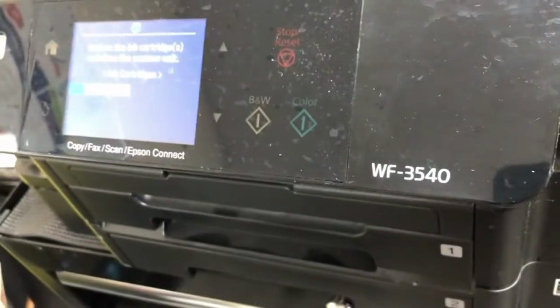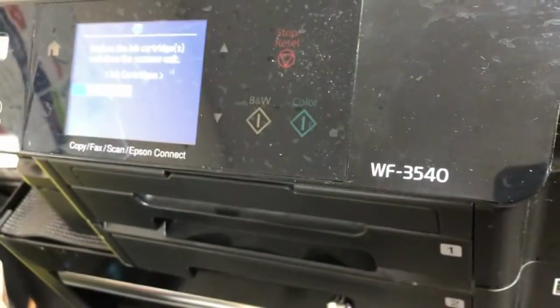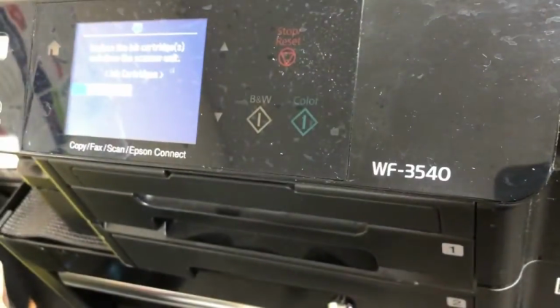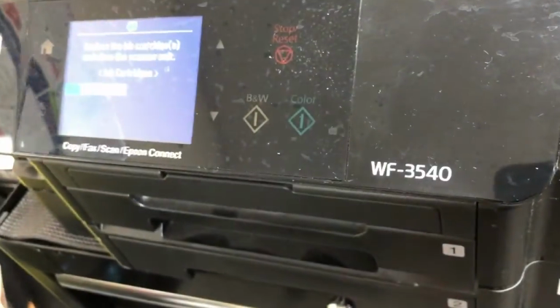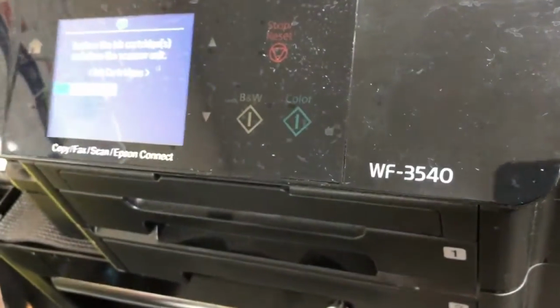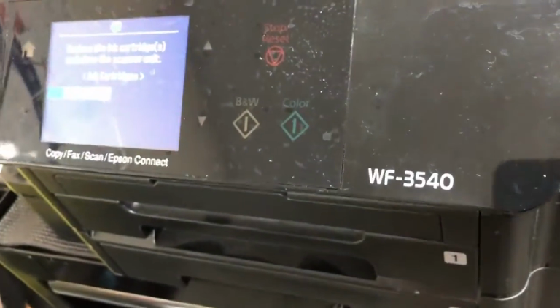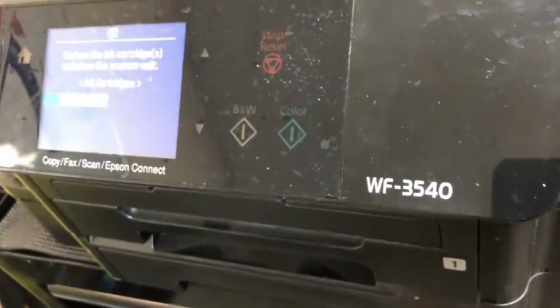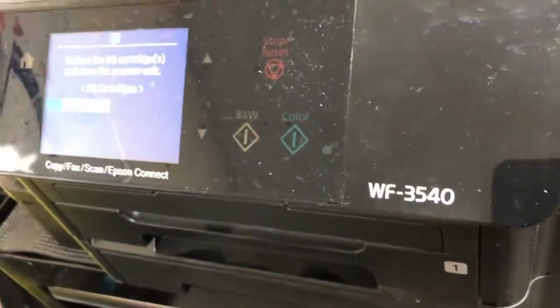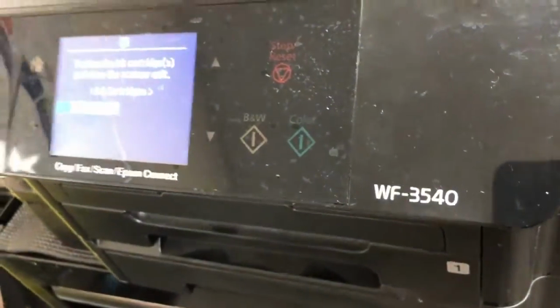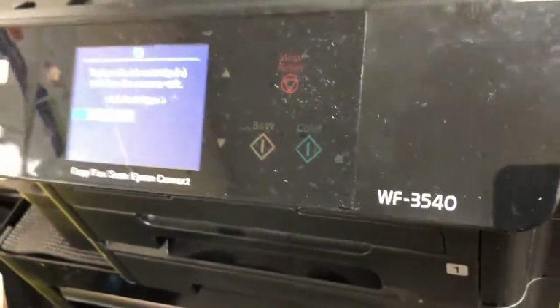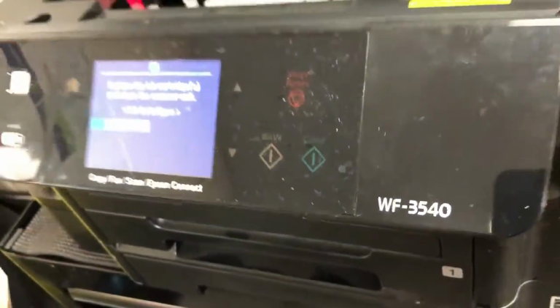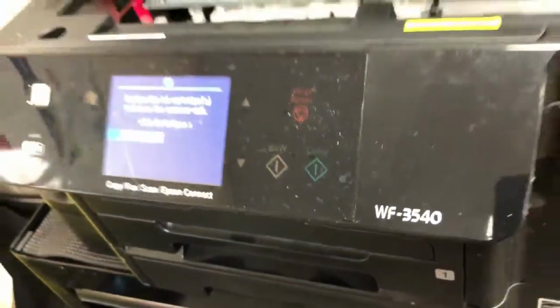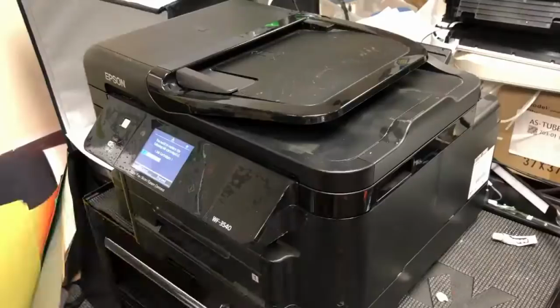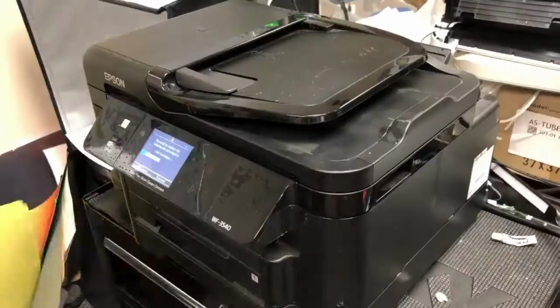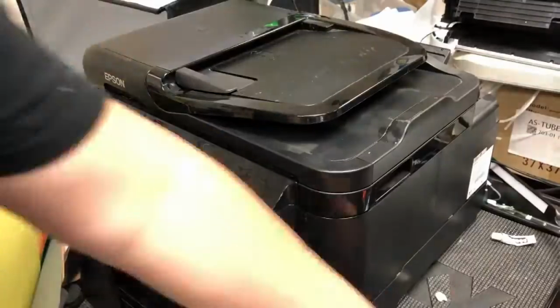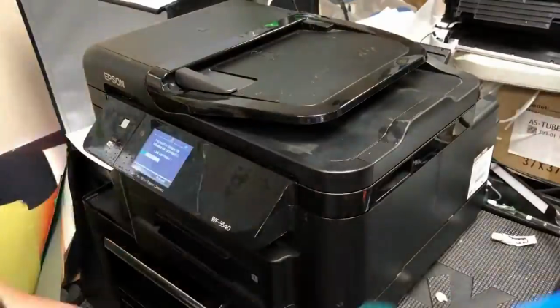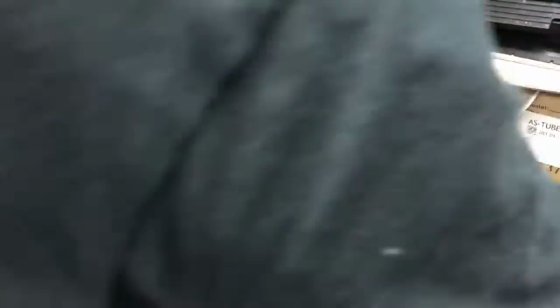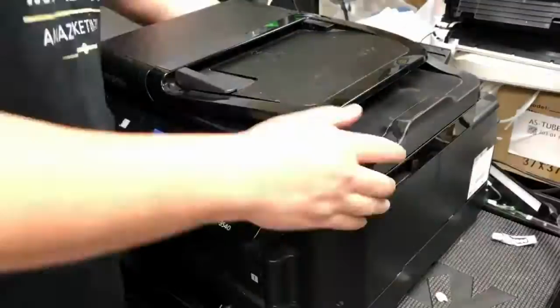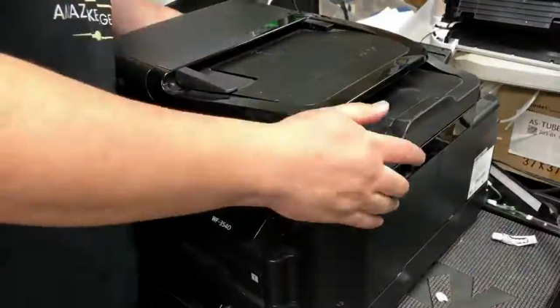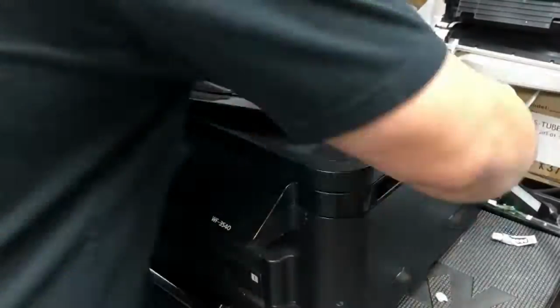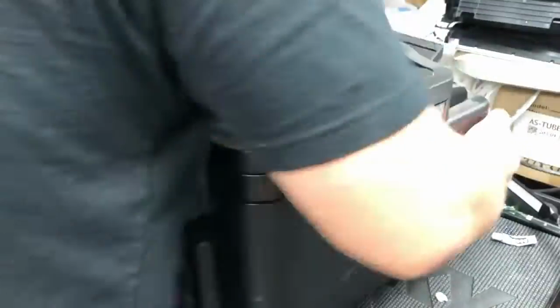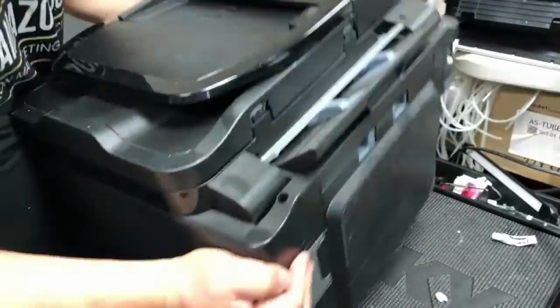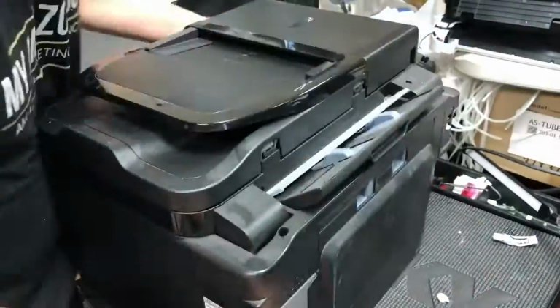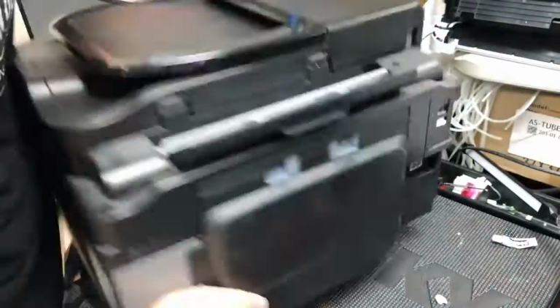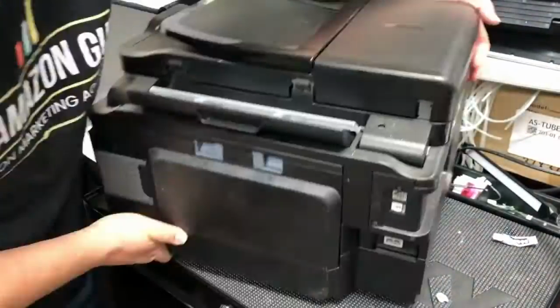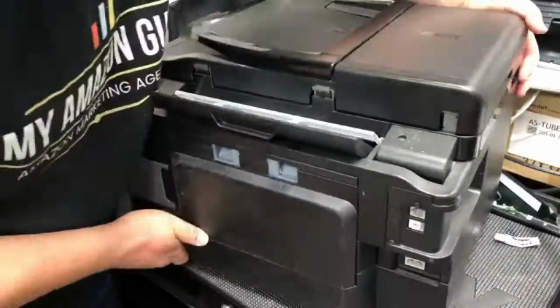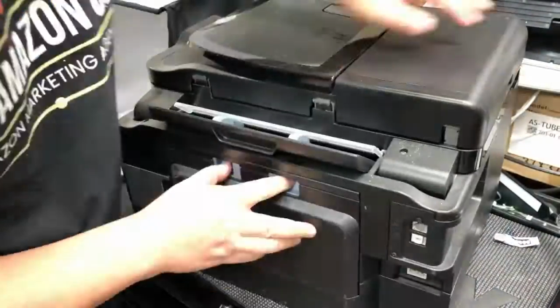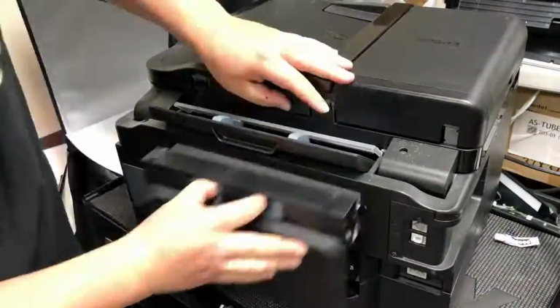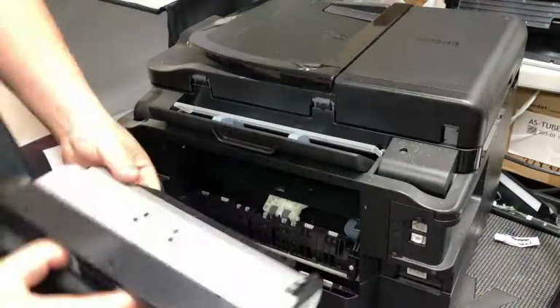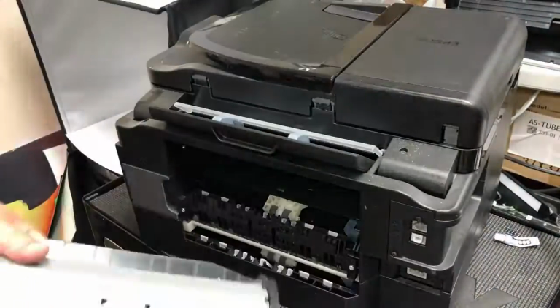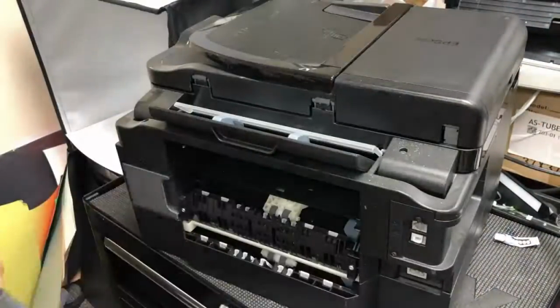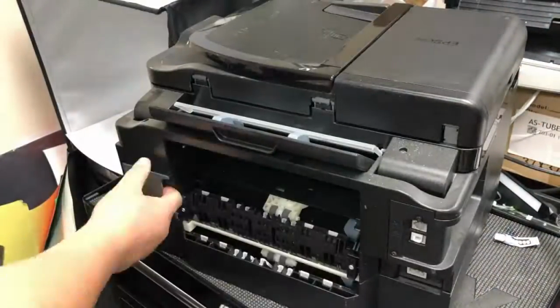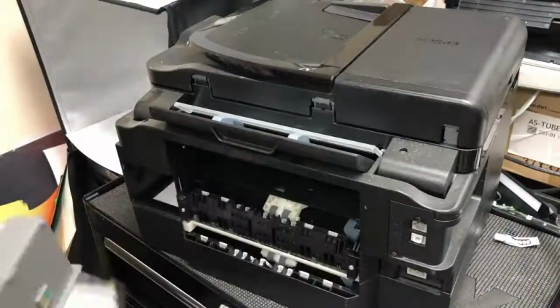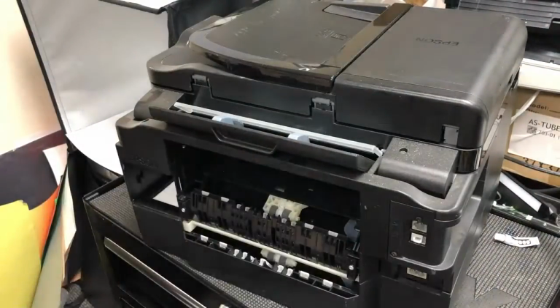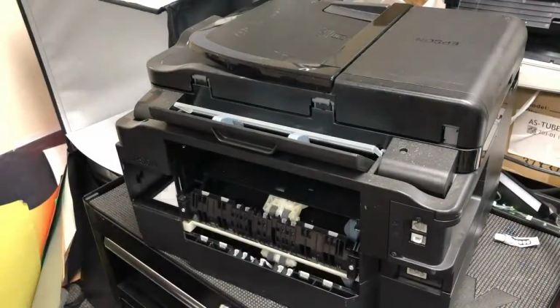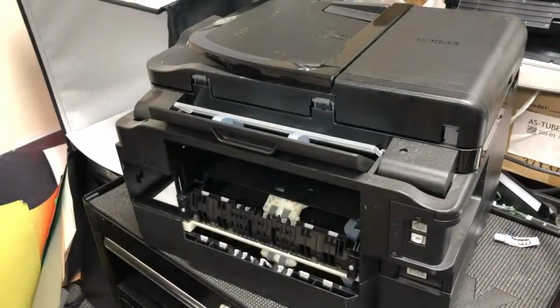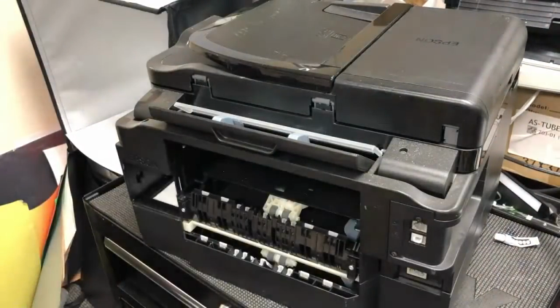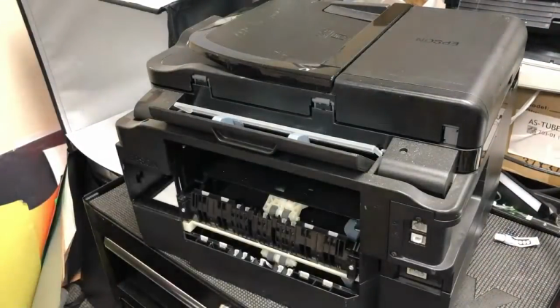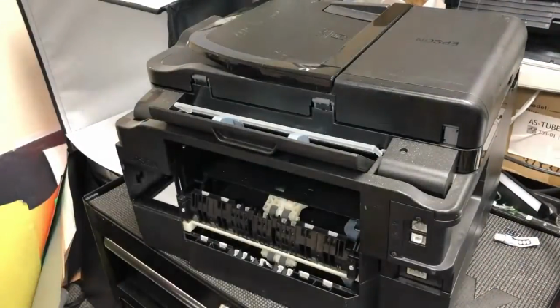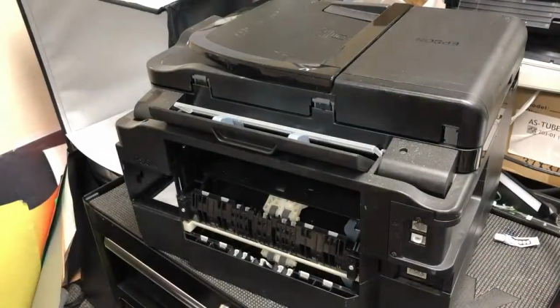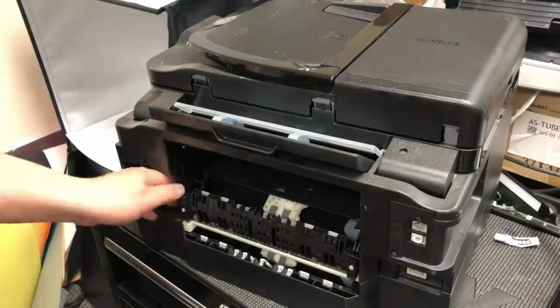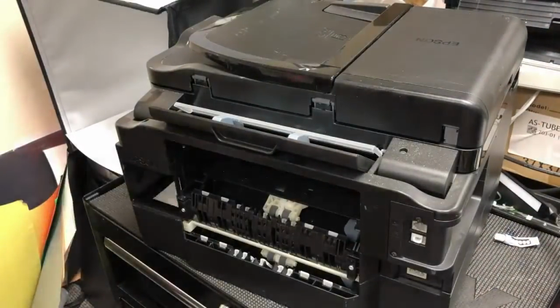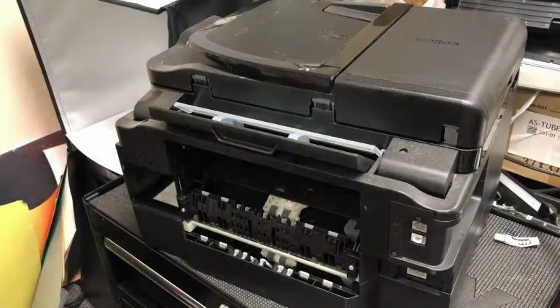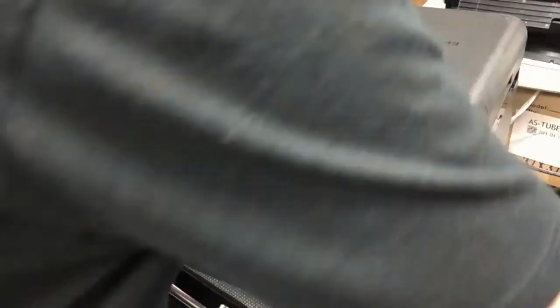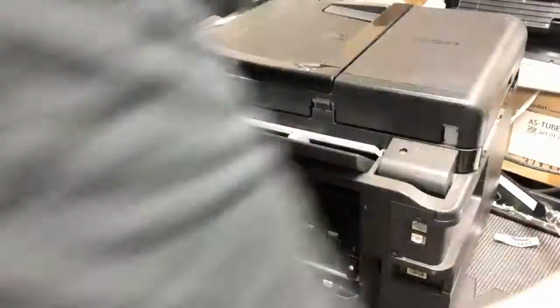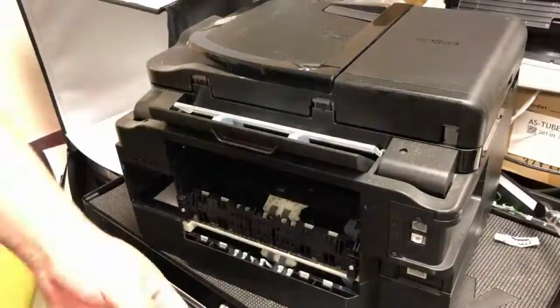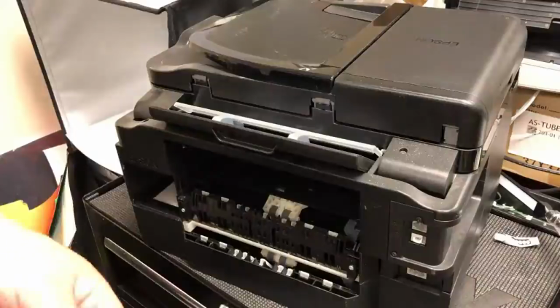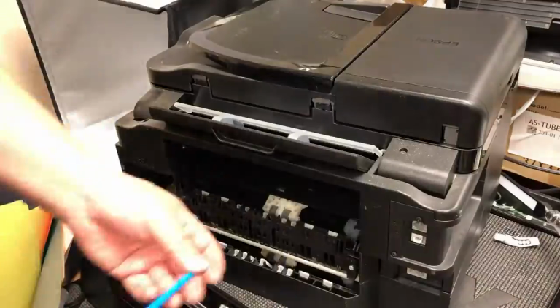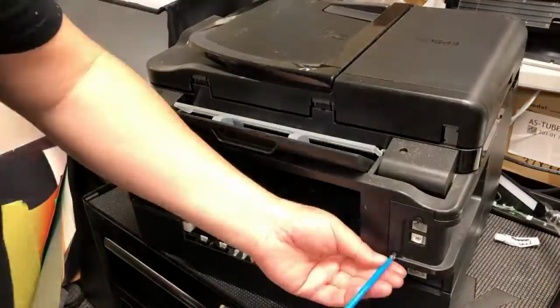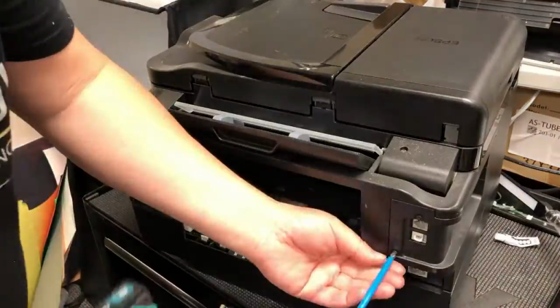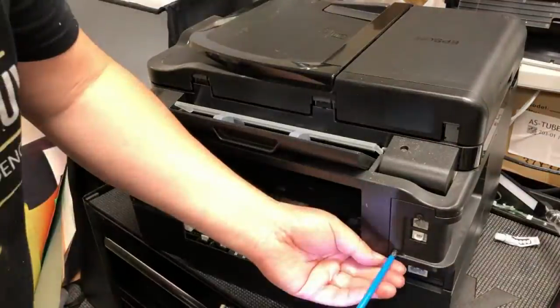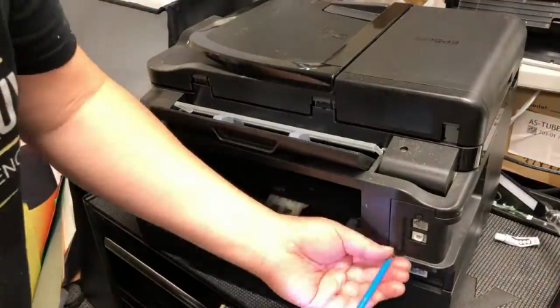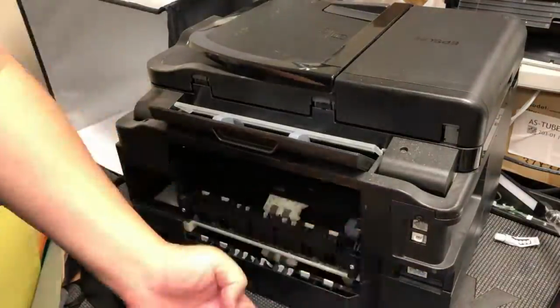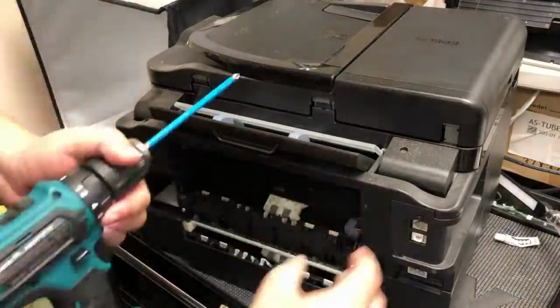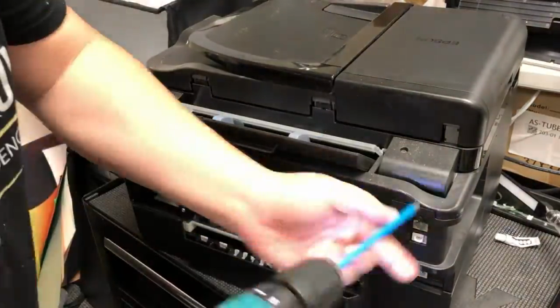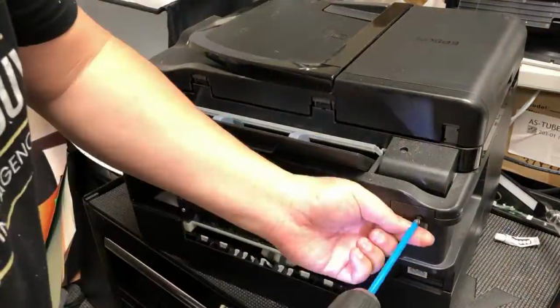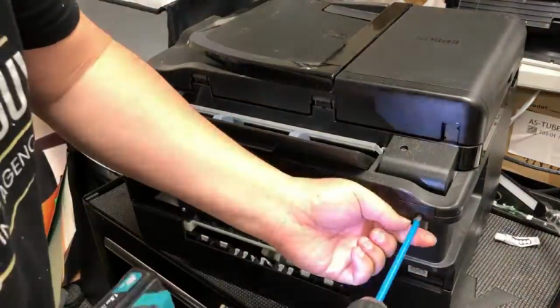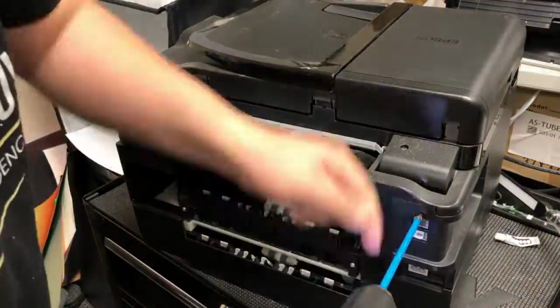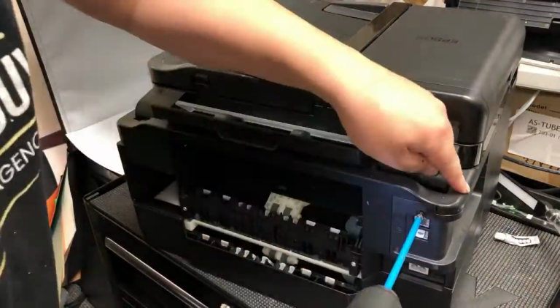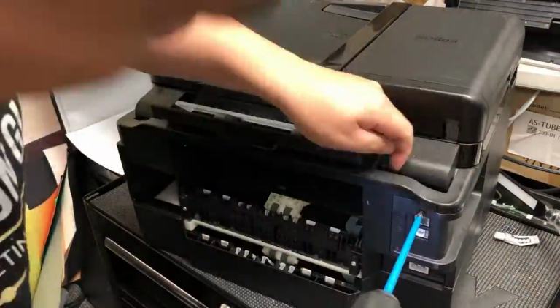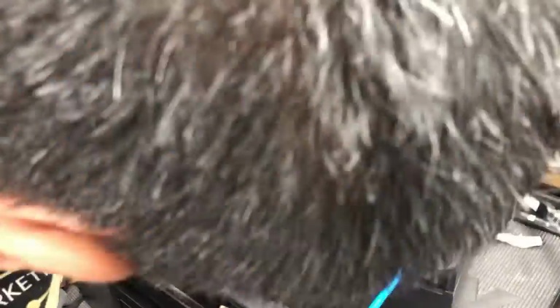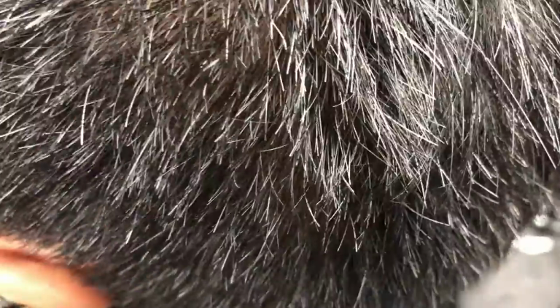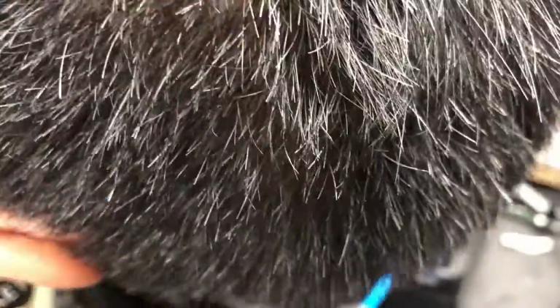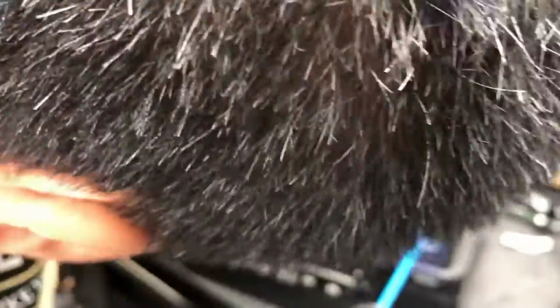Hey guys, it's Kevin. Today I want to talk about how to test an Epson power supply.